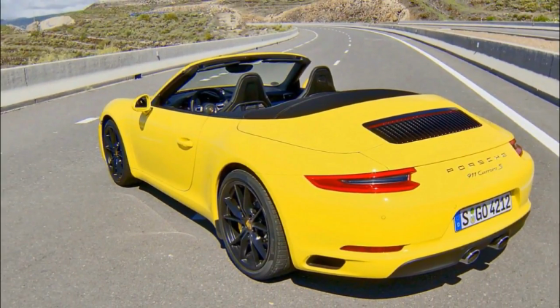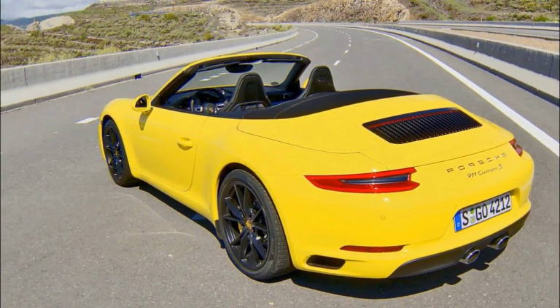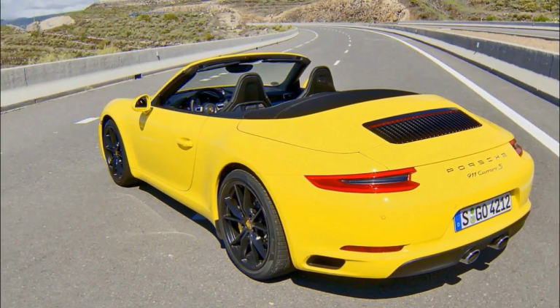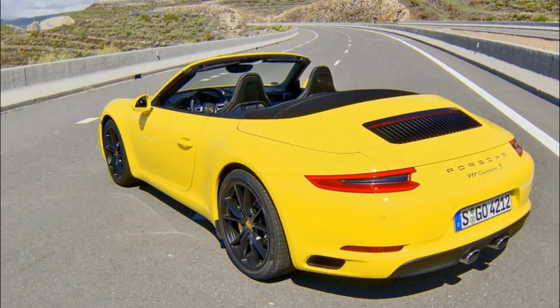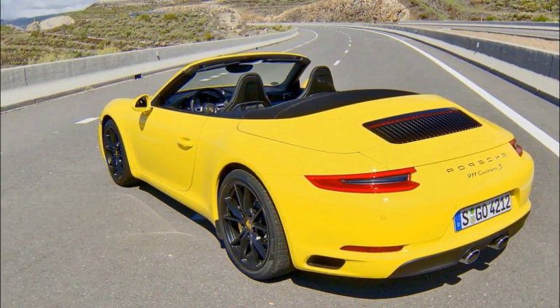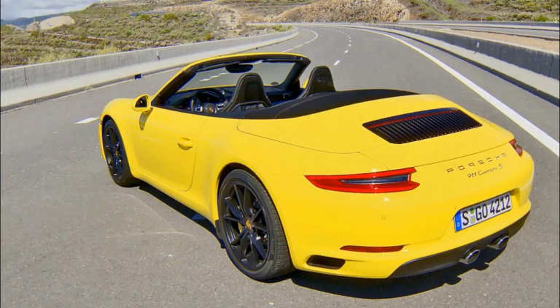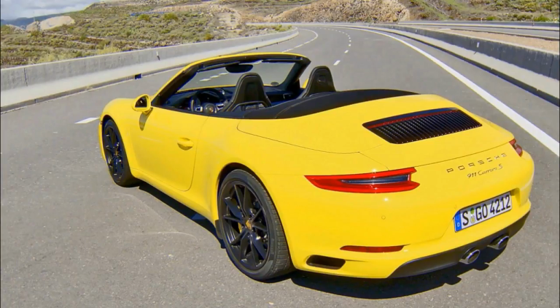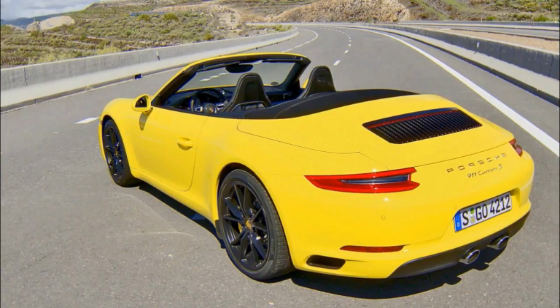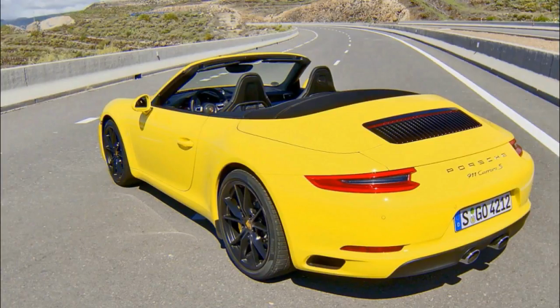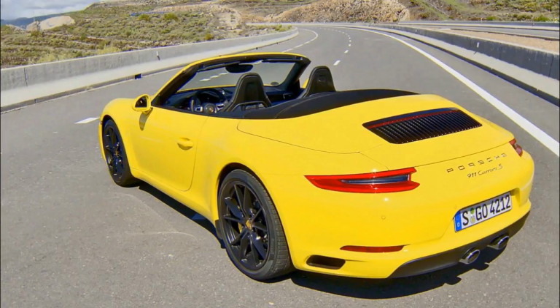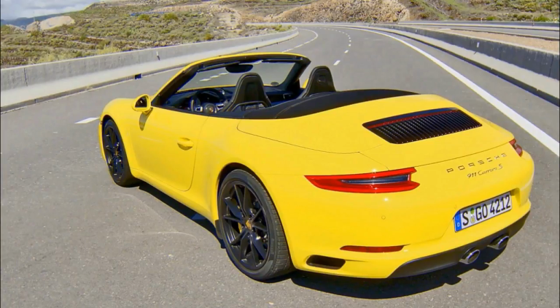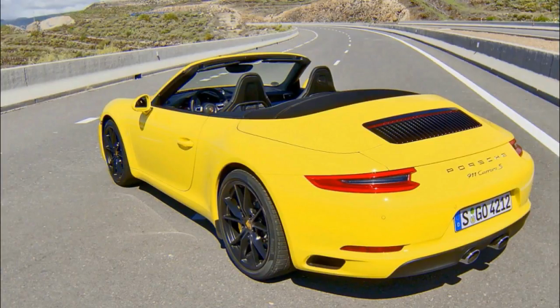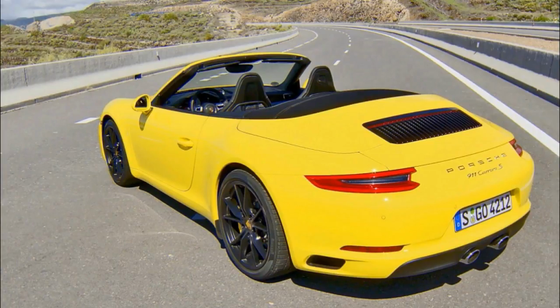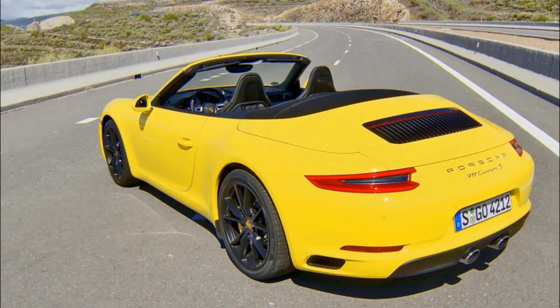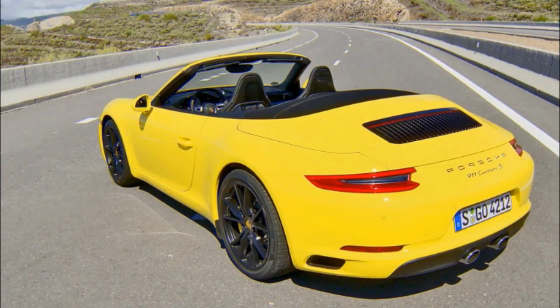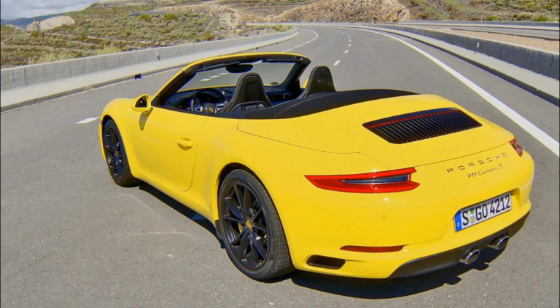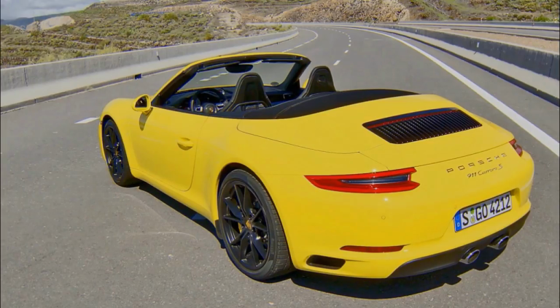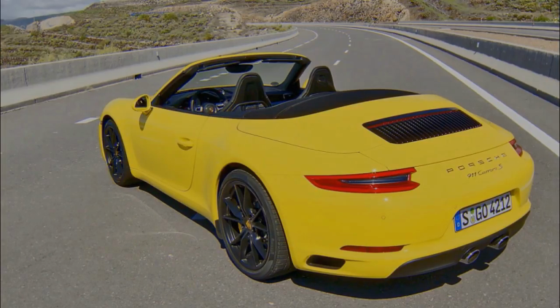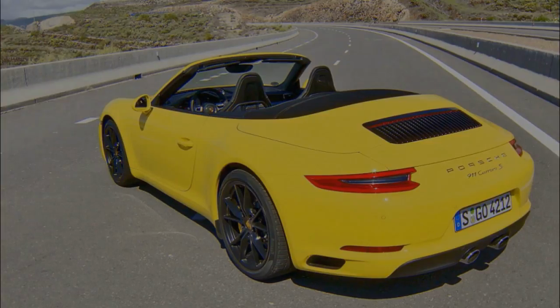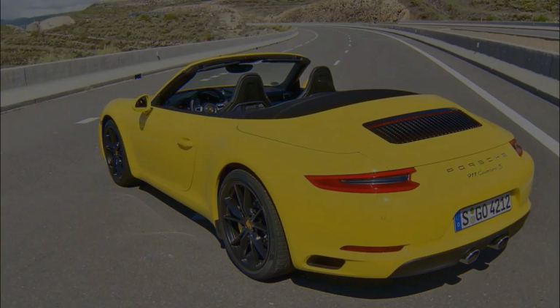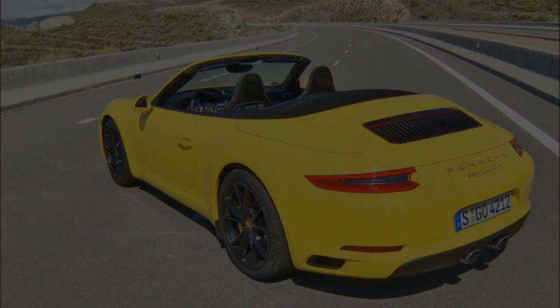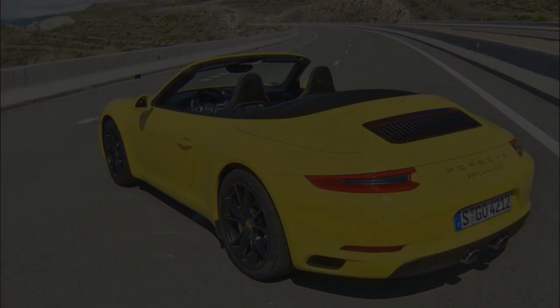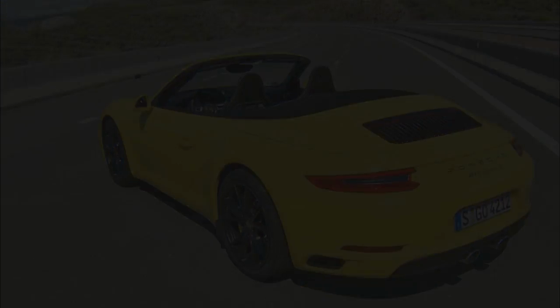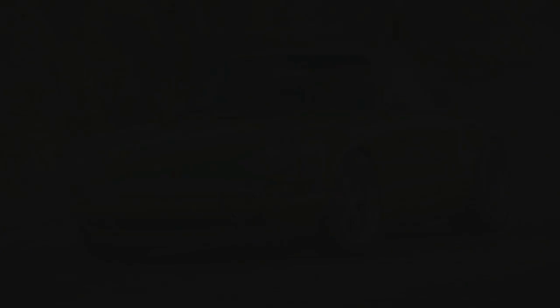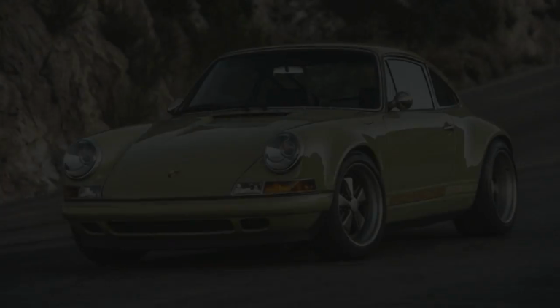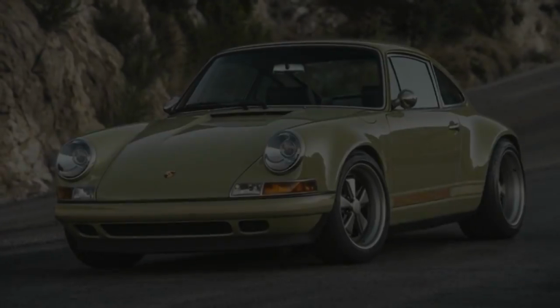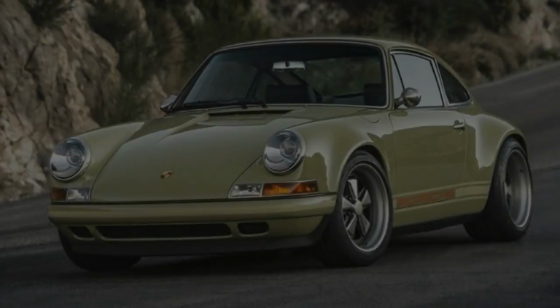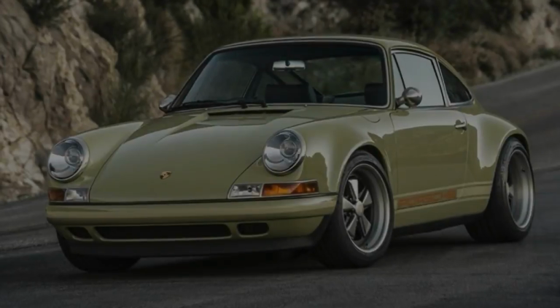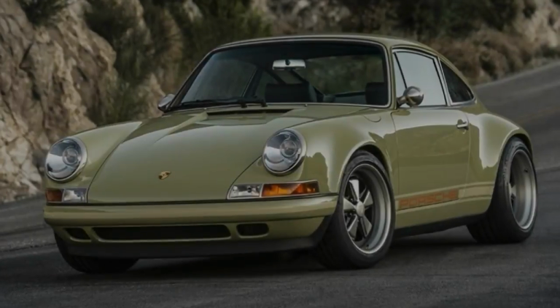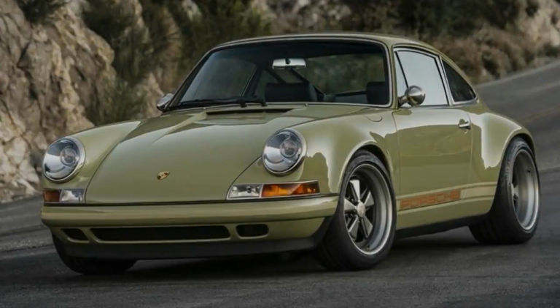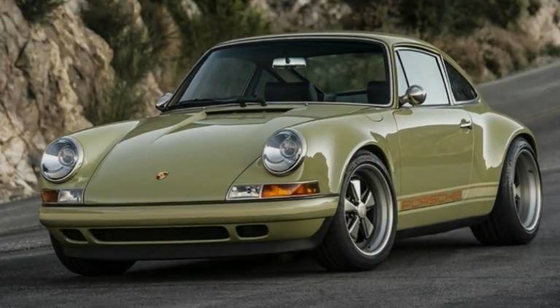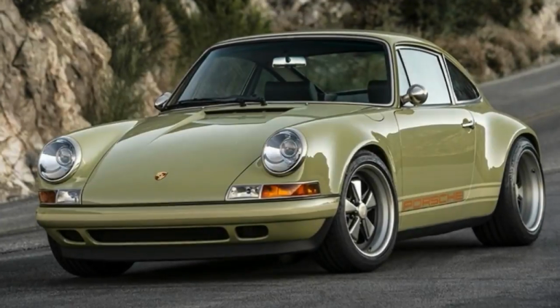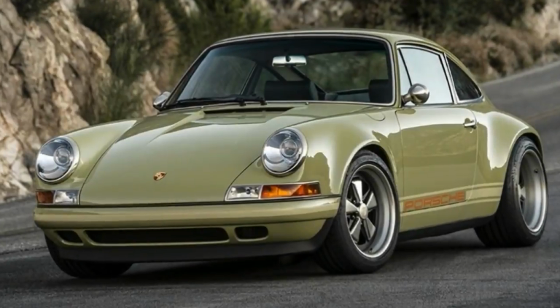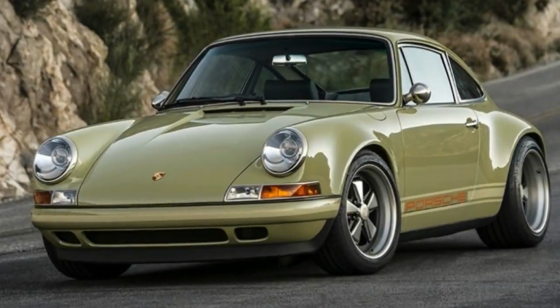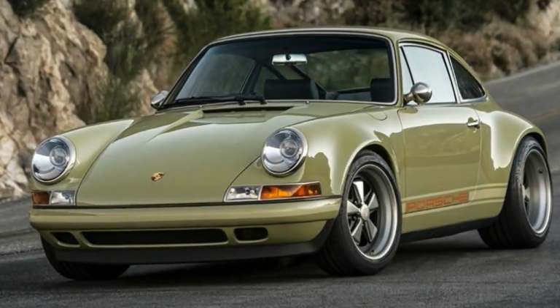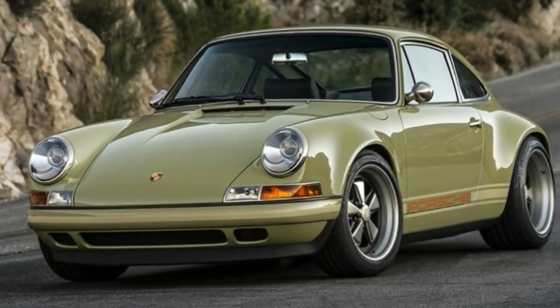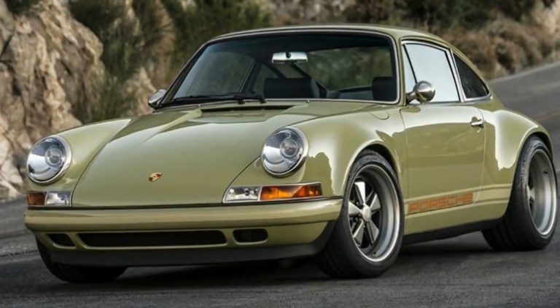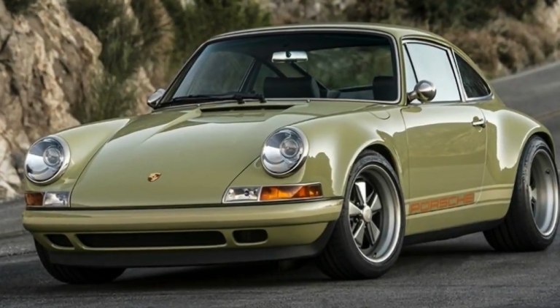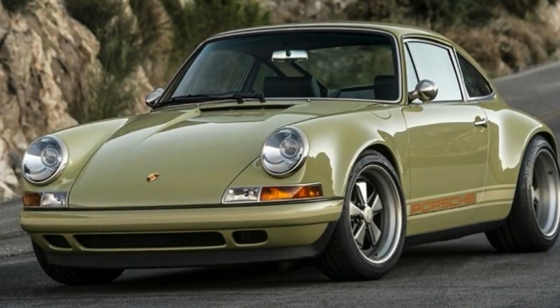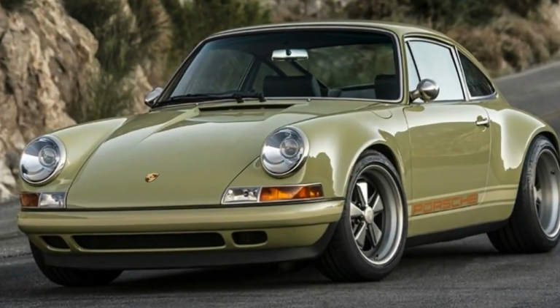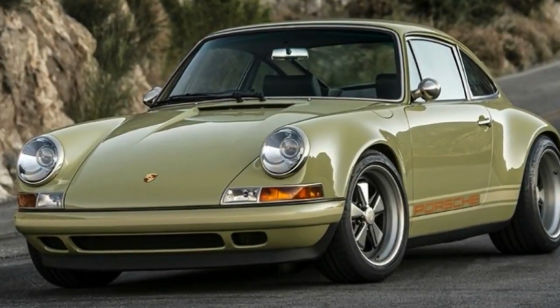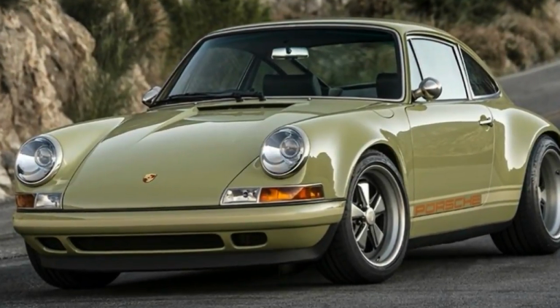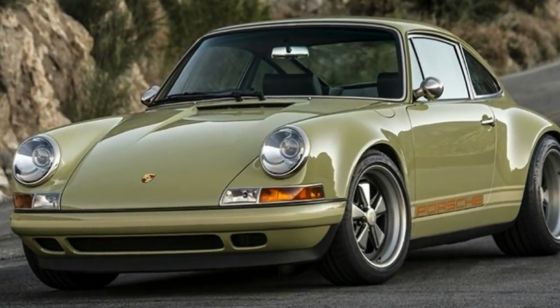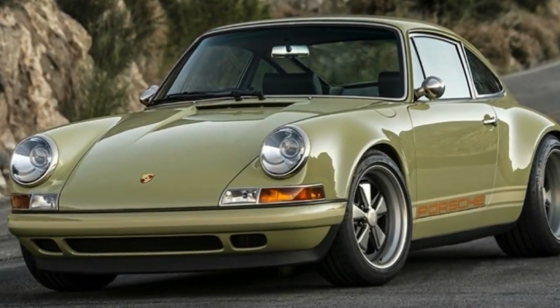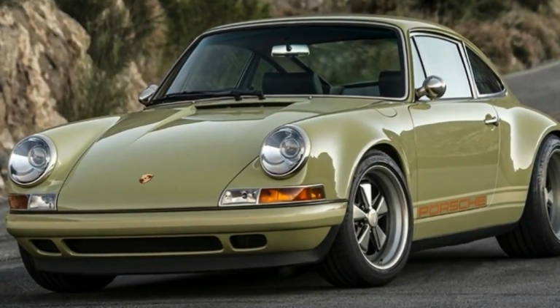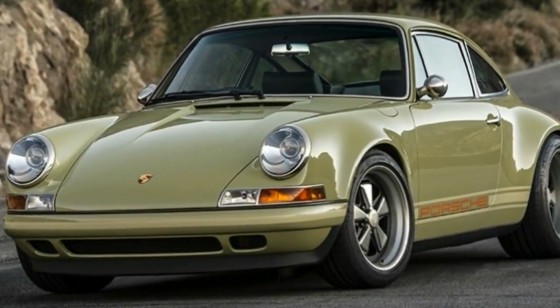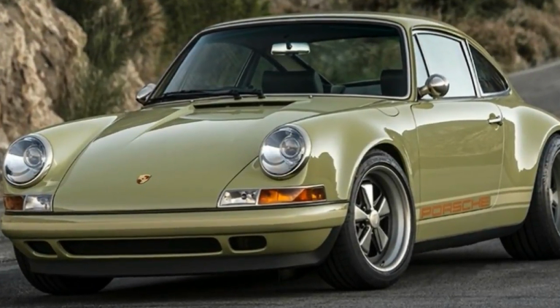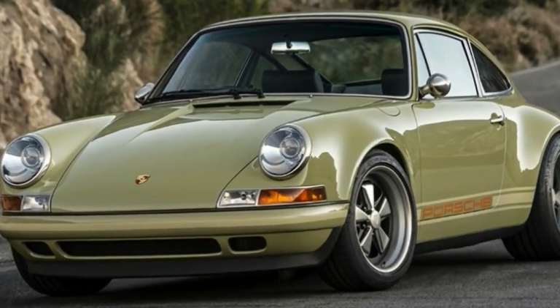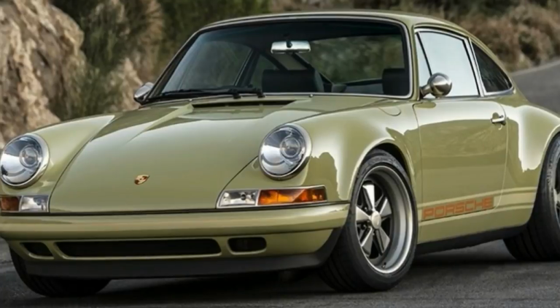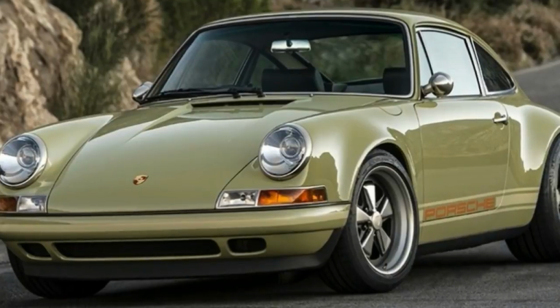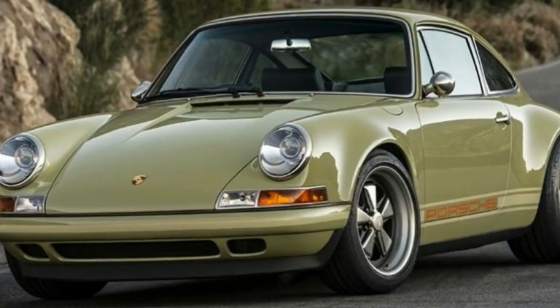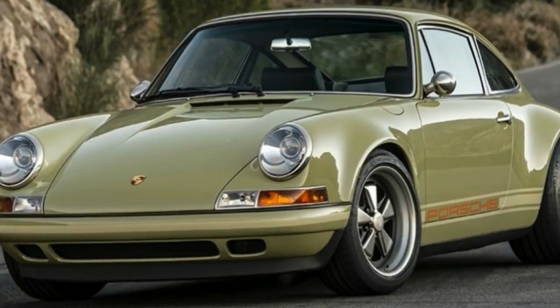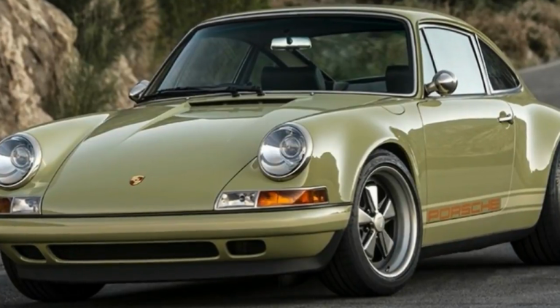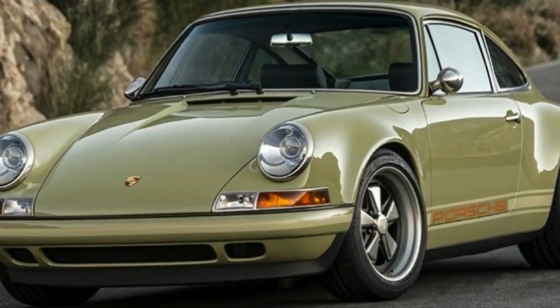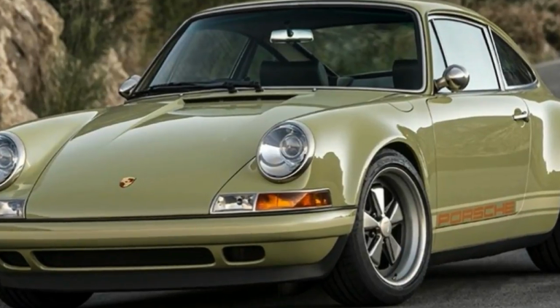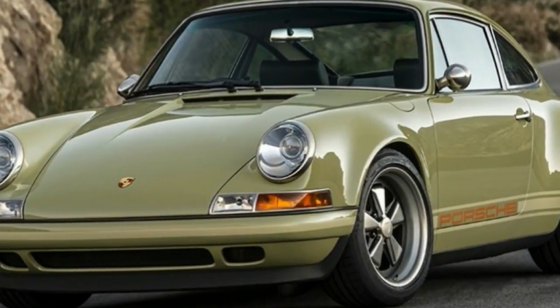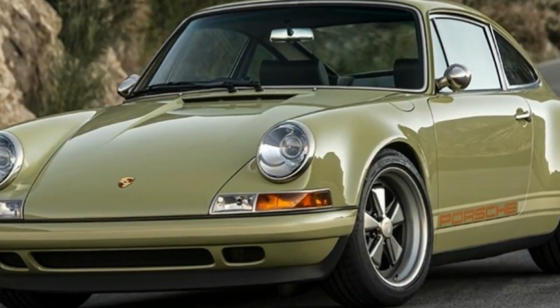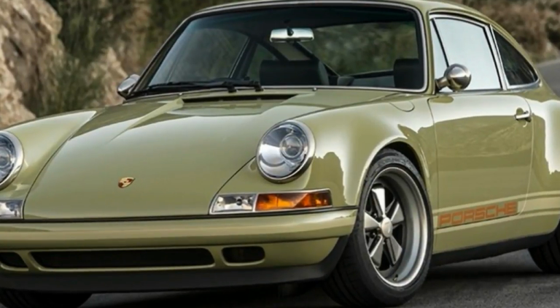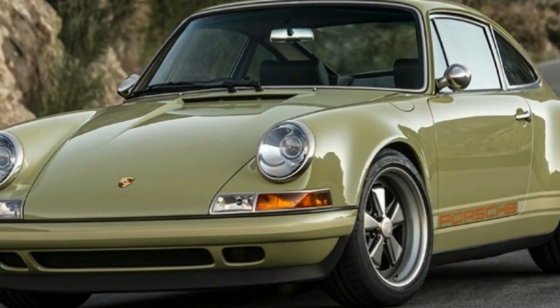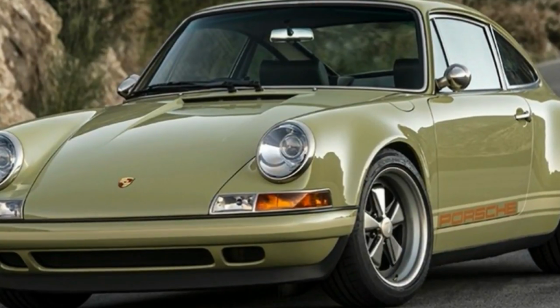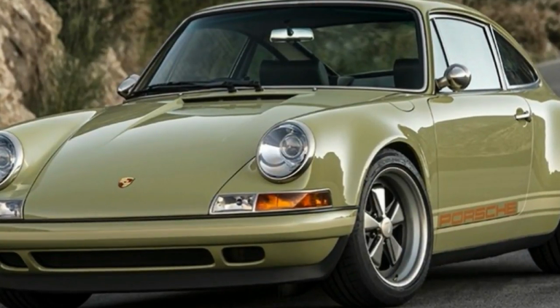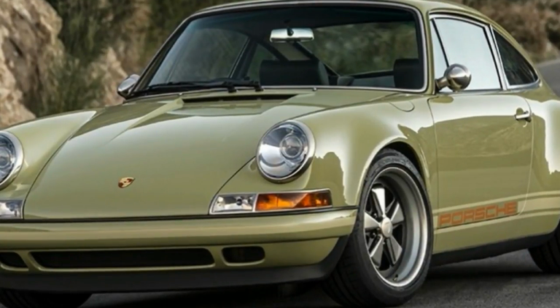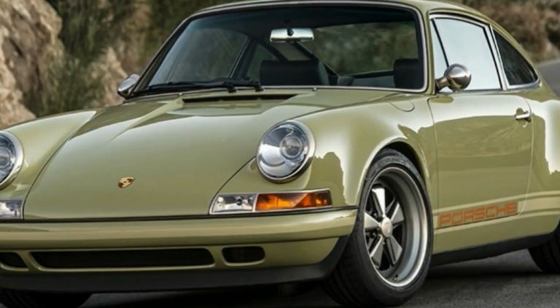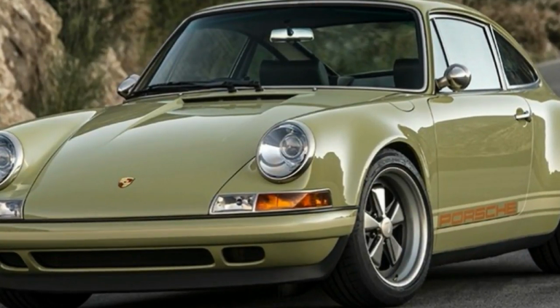The AT4 also gets an exclusive wheel design with a machine face, dark tinted appearance. The standard wheels measure 18 inches, but you can get larger 20-inch rims off the options list.